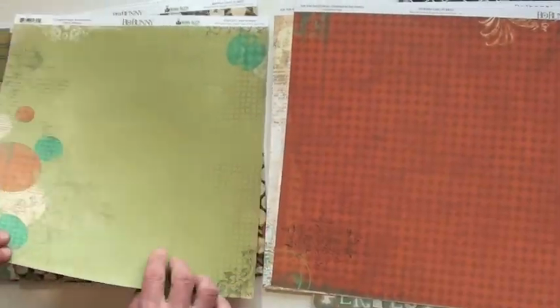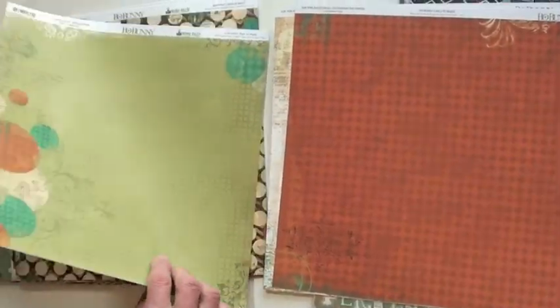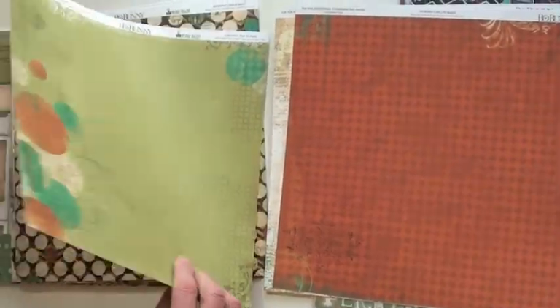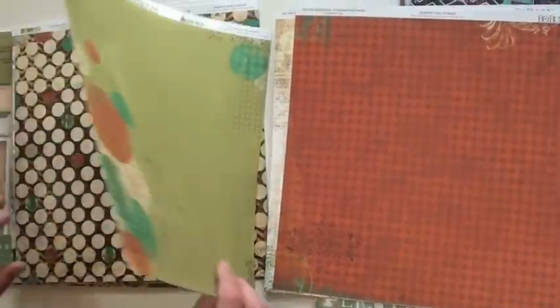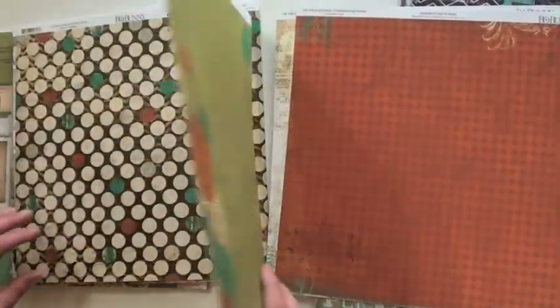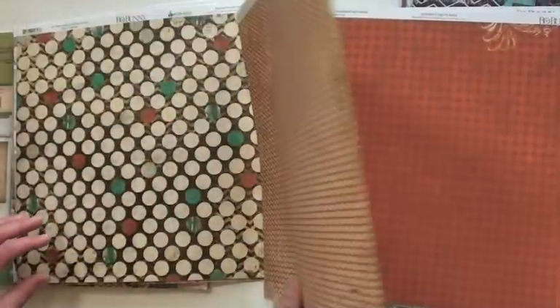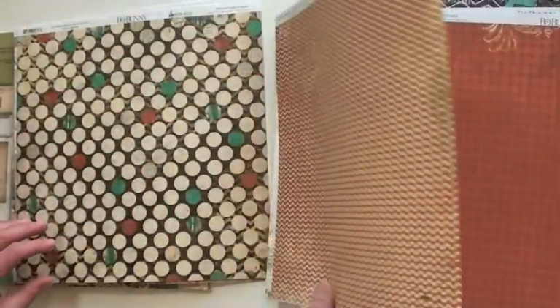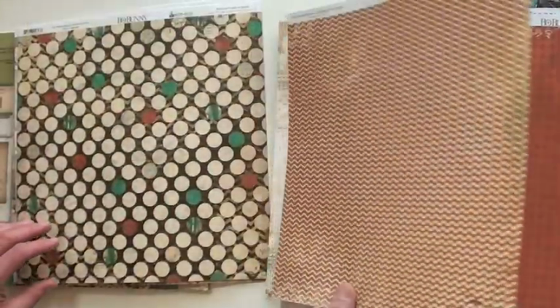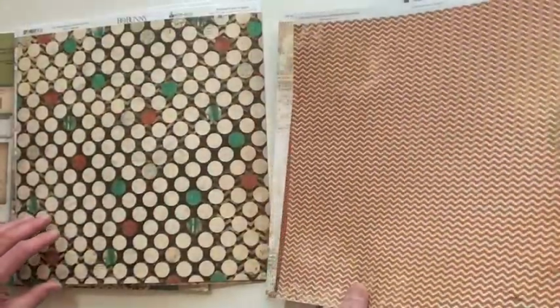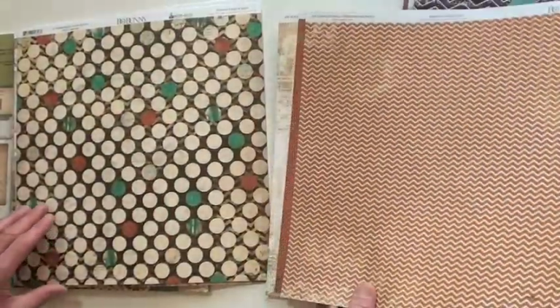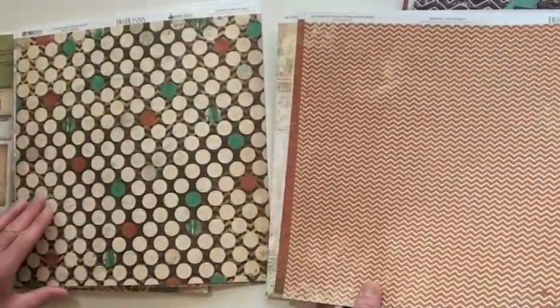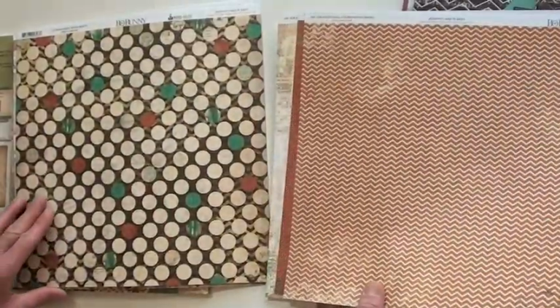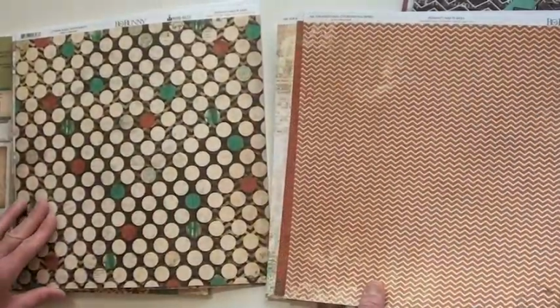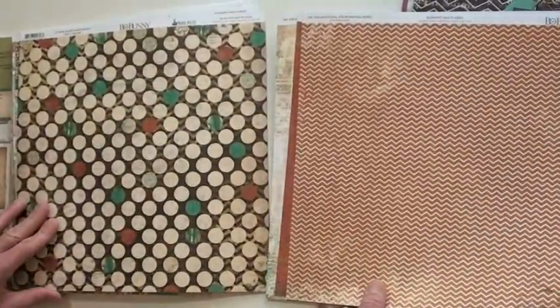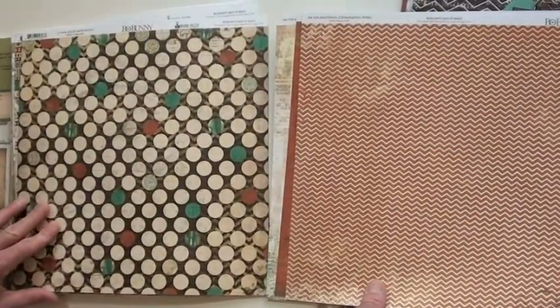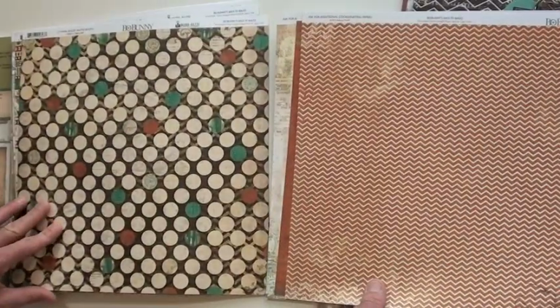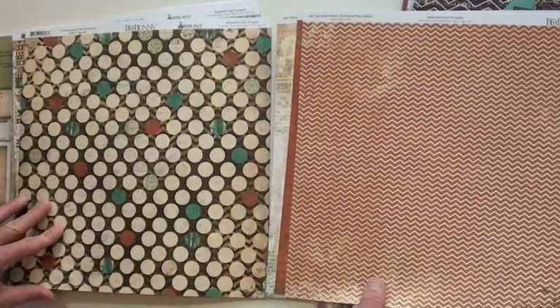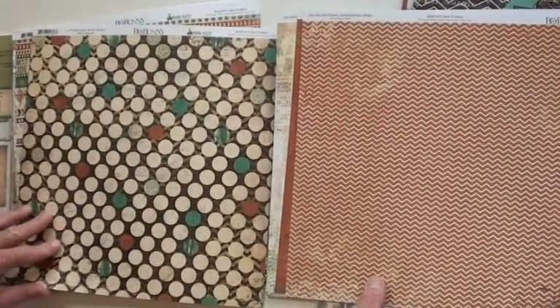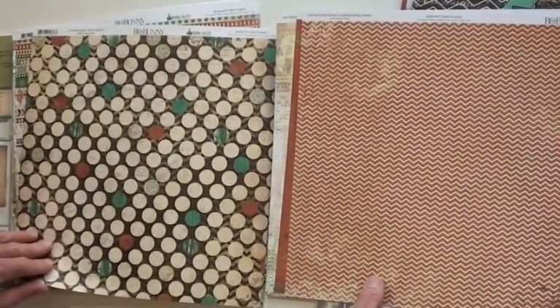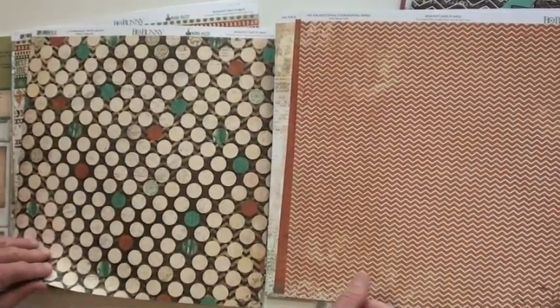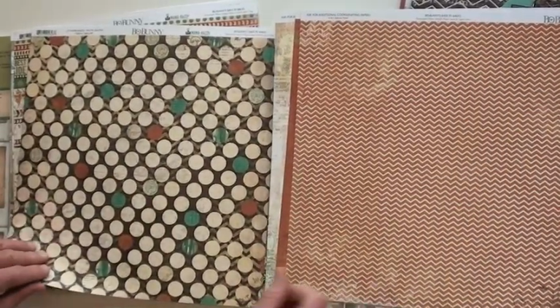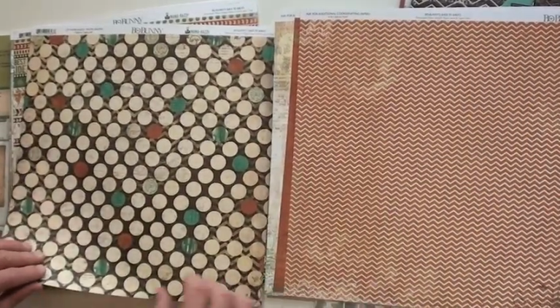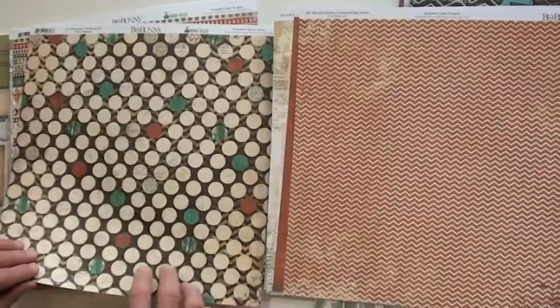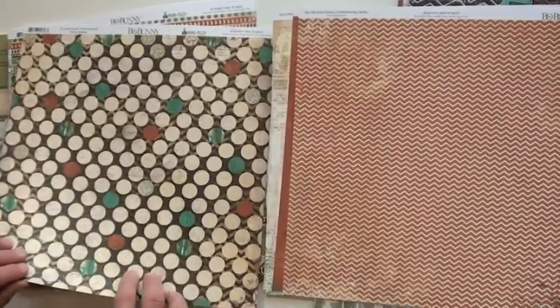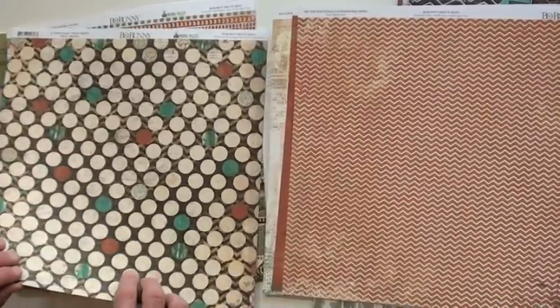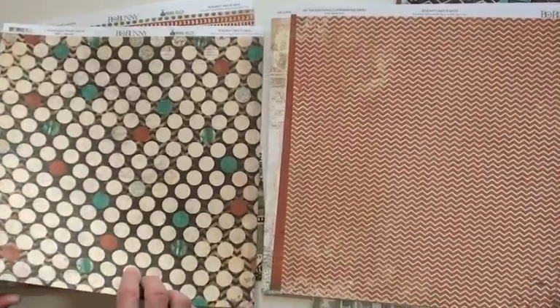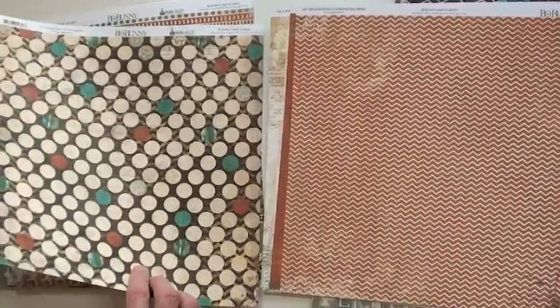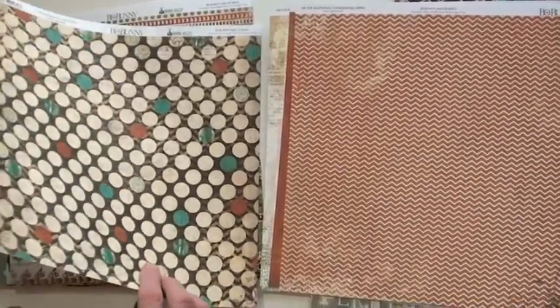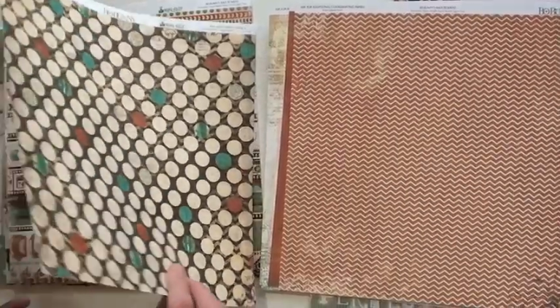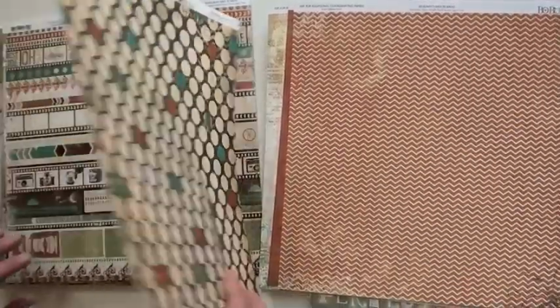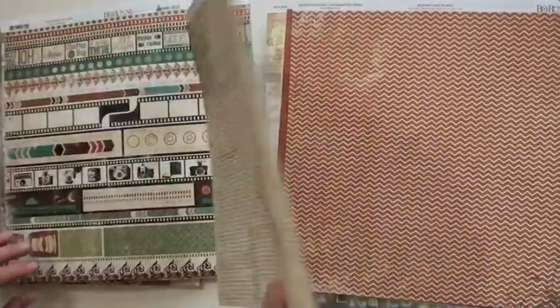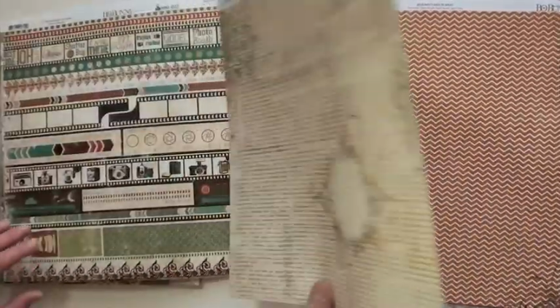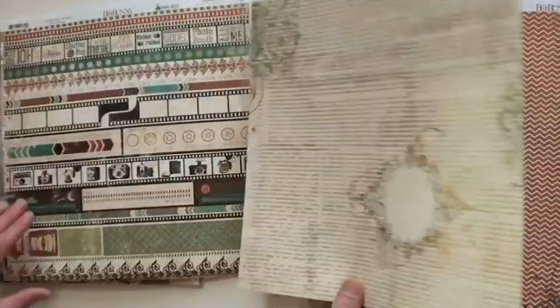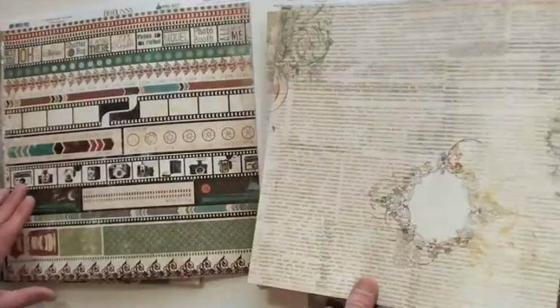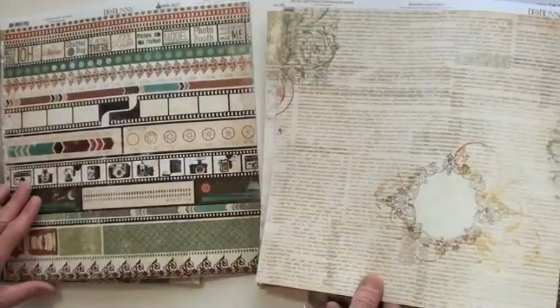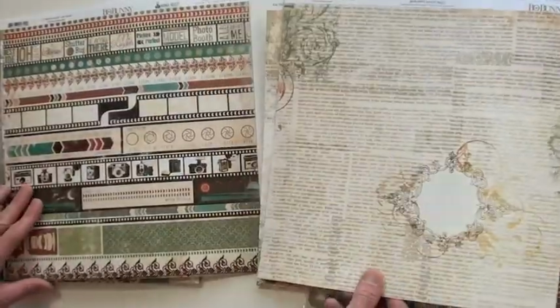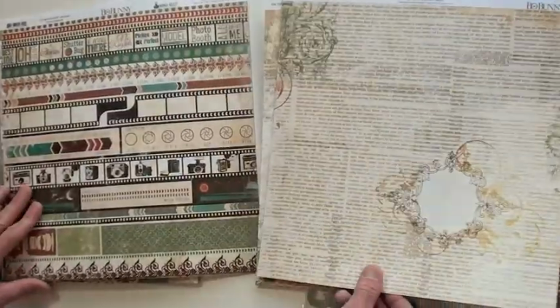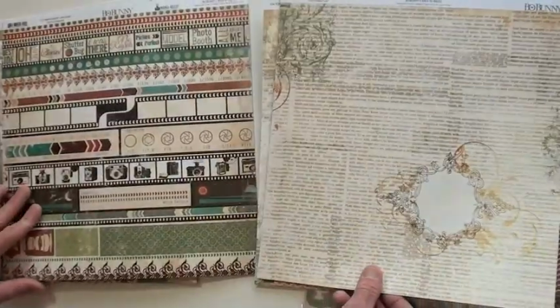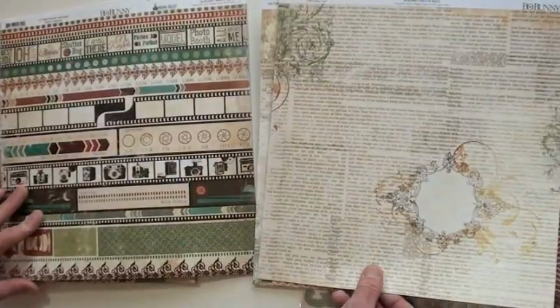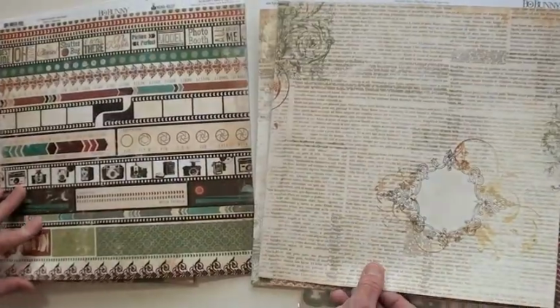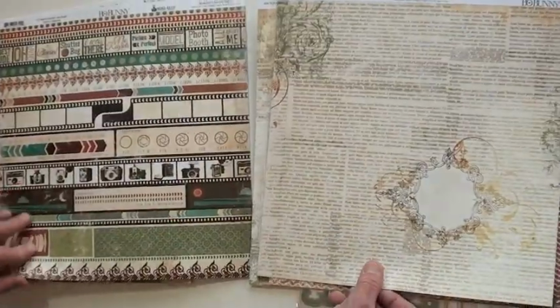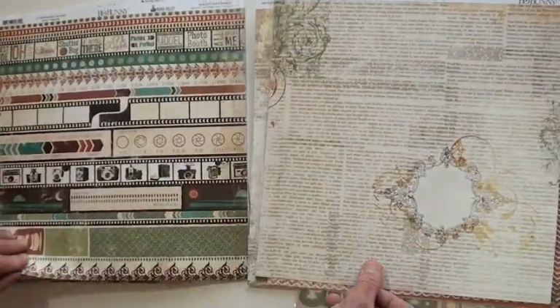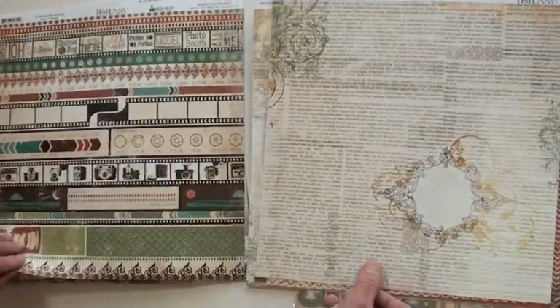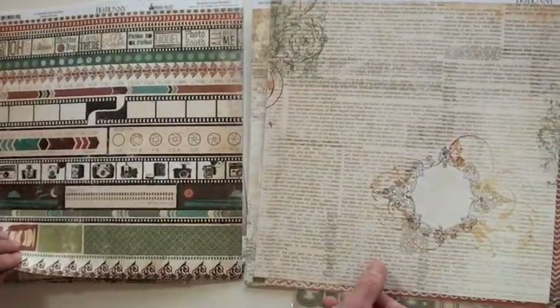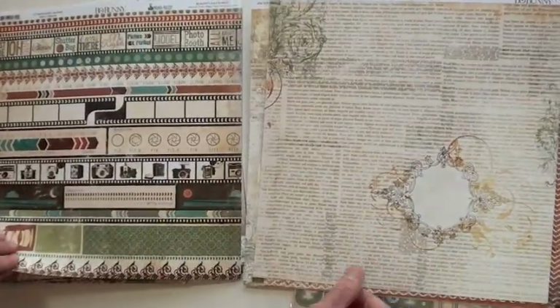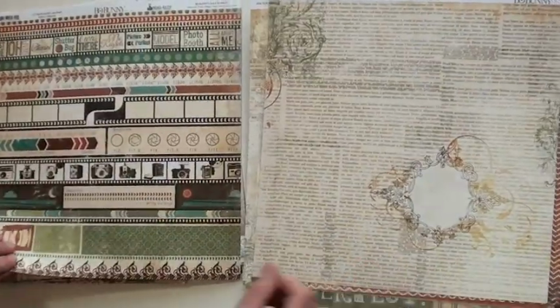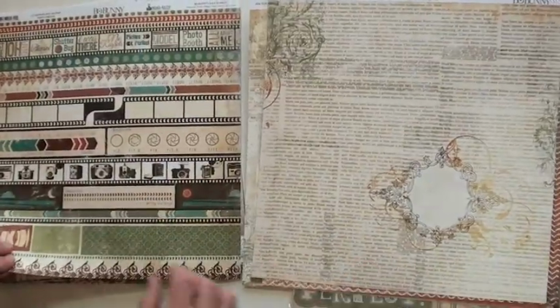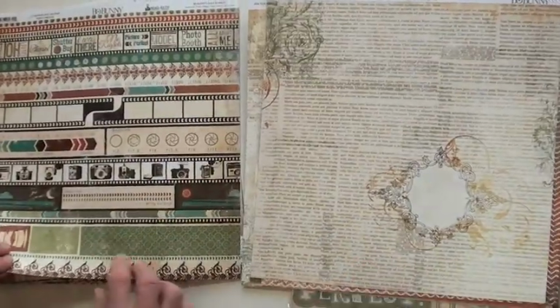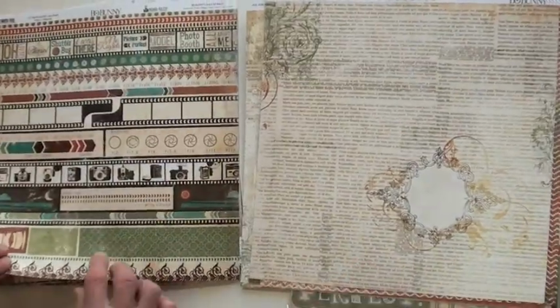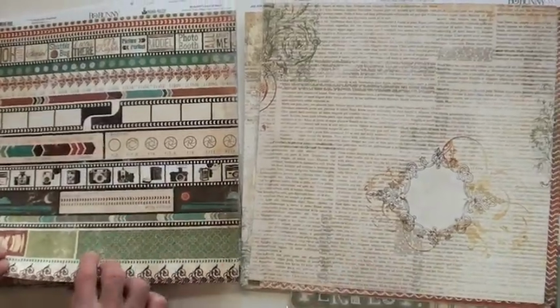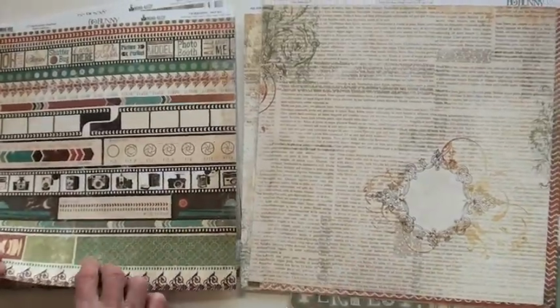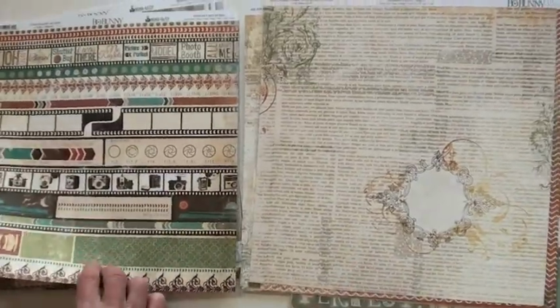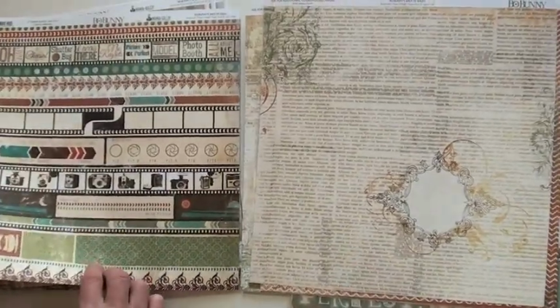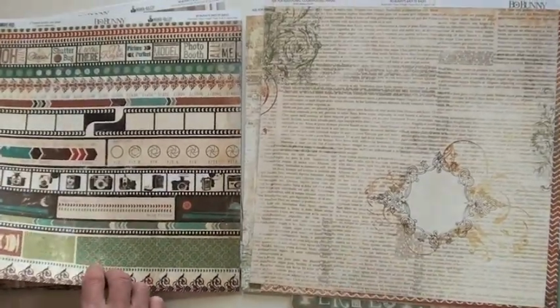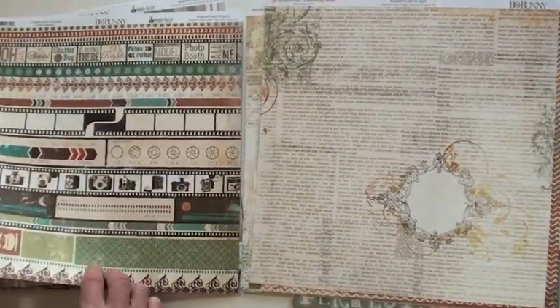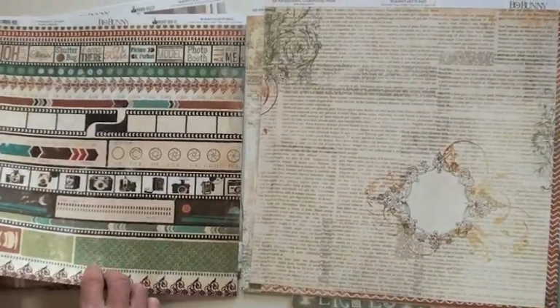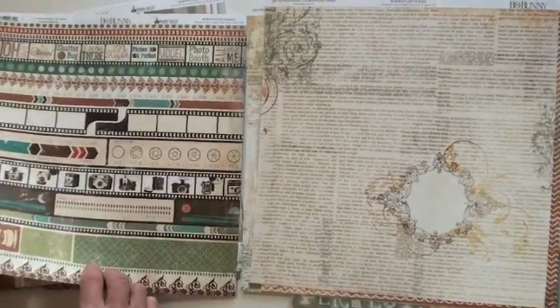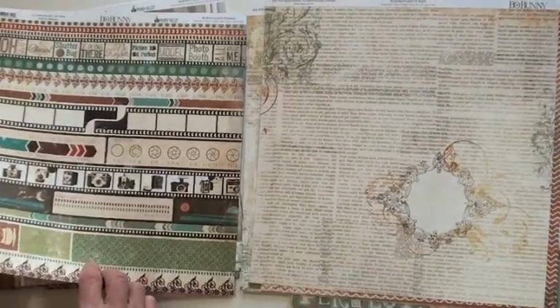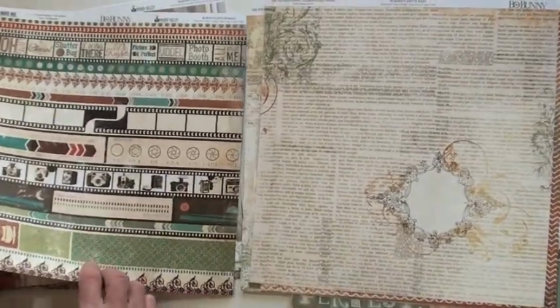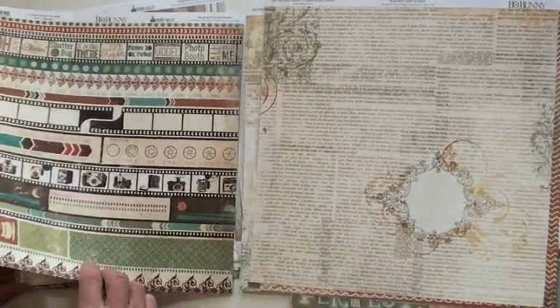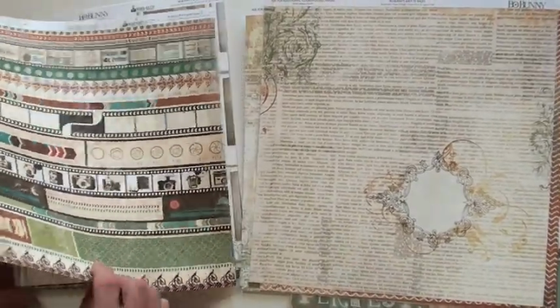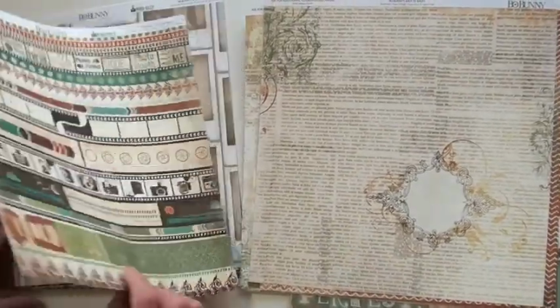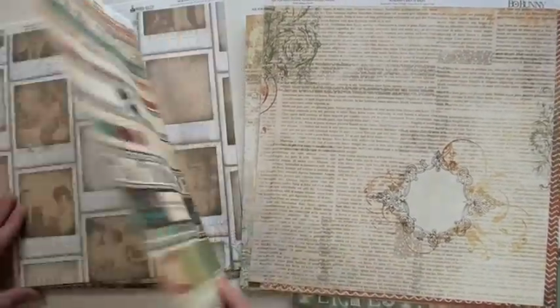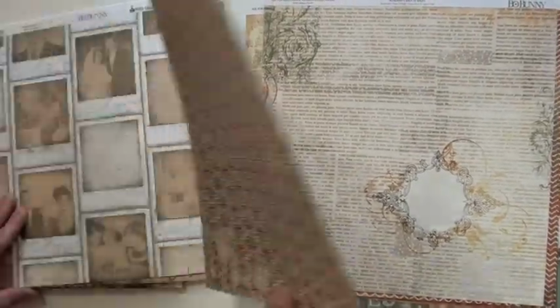Blue Moon Scrapbooking will happily ship your Mama Razi order to you — a $50 order ships for free in the United States.